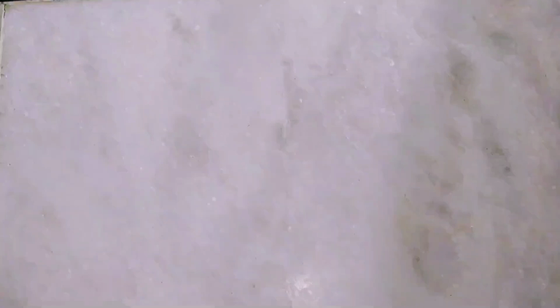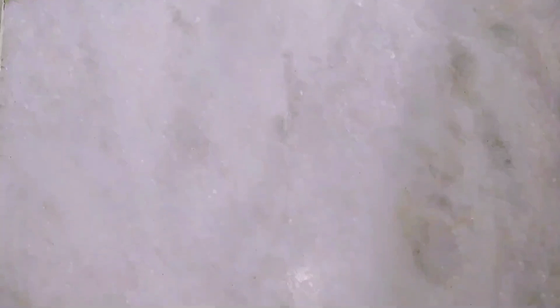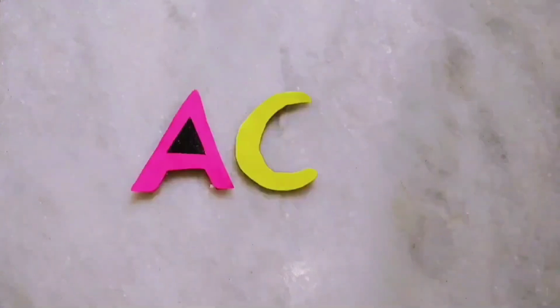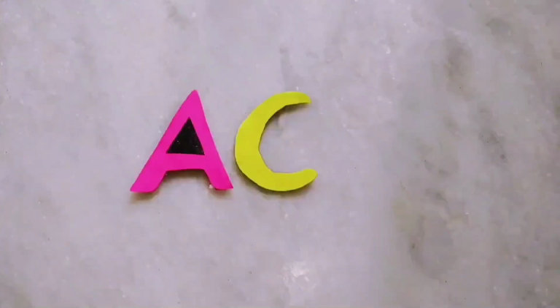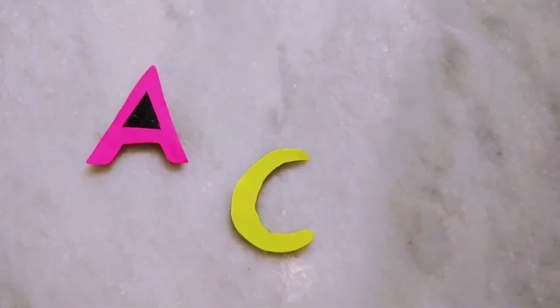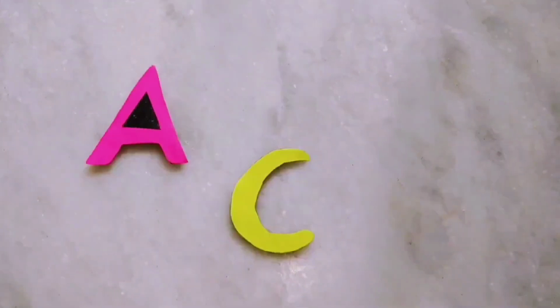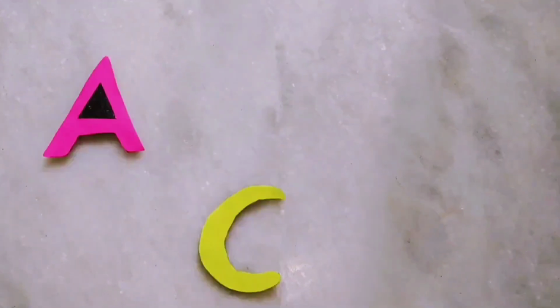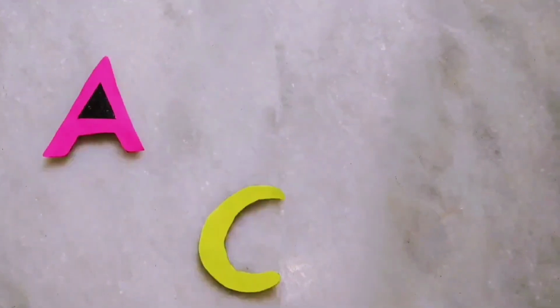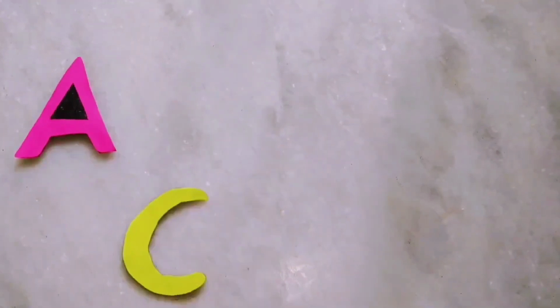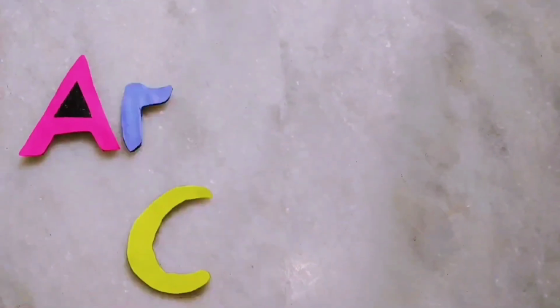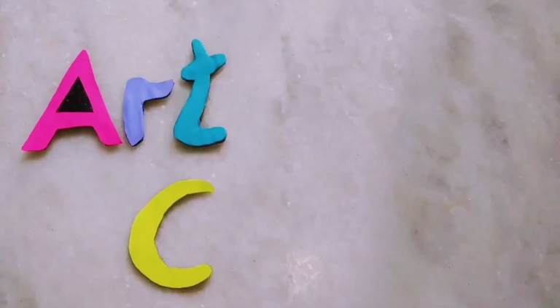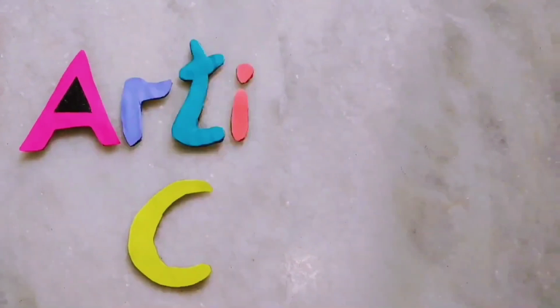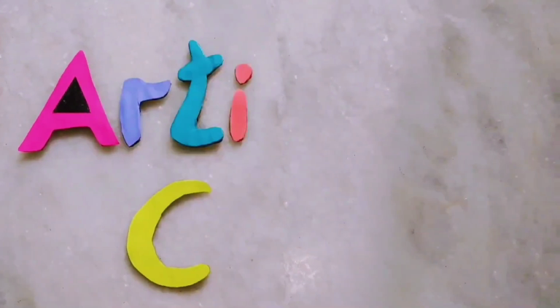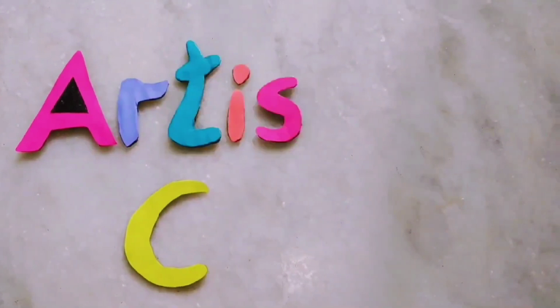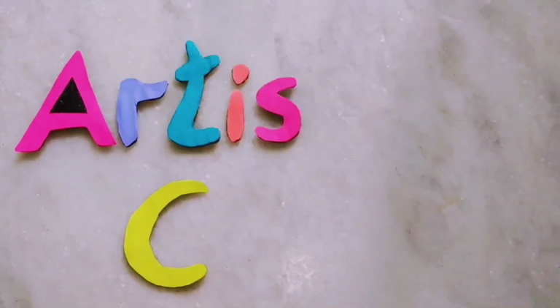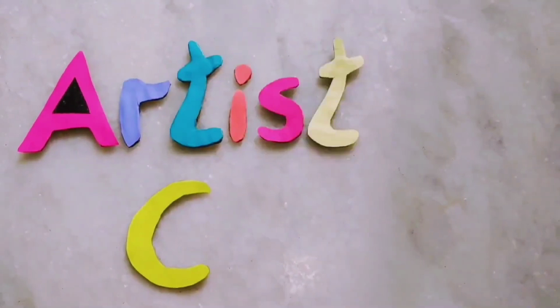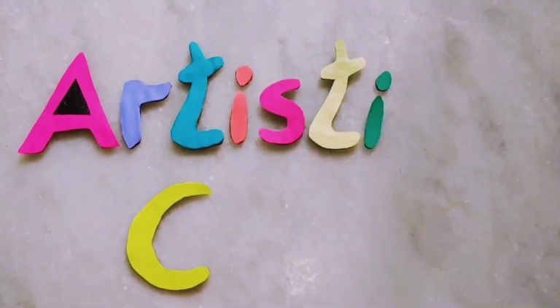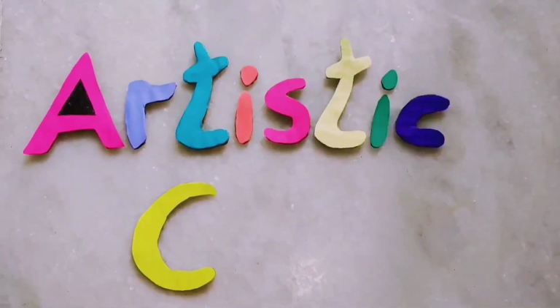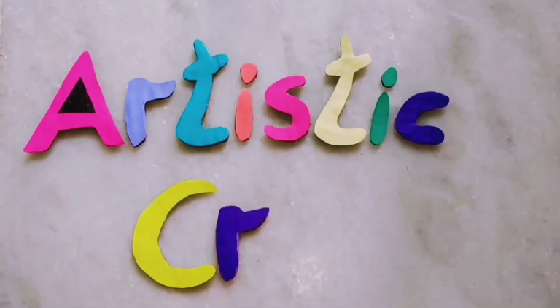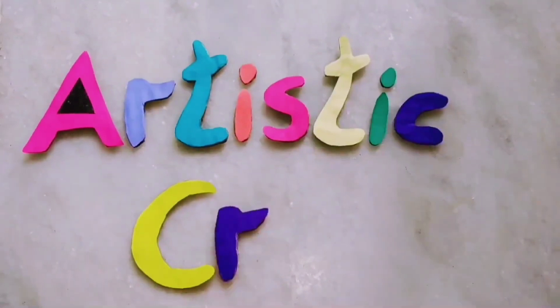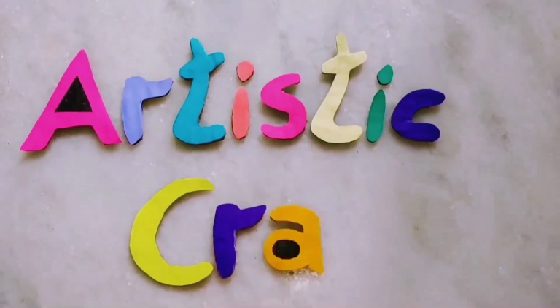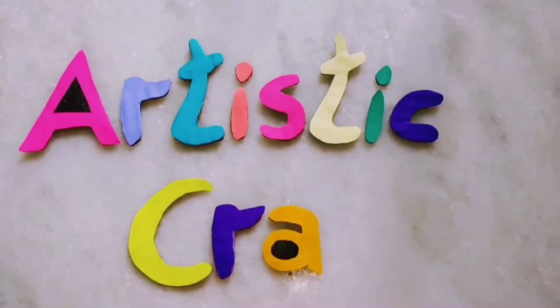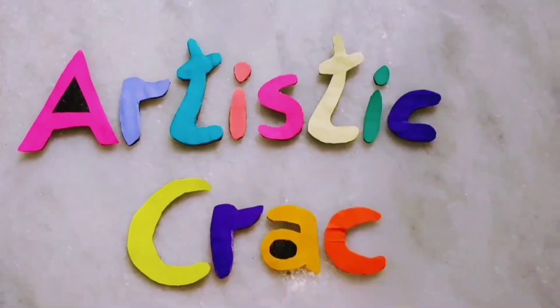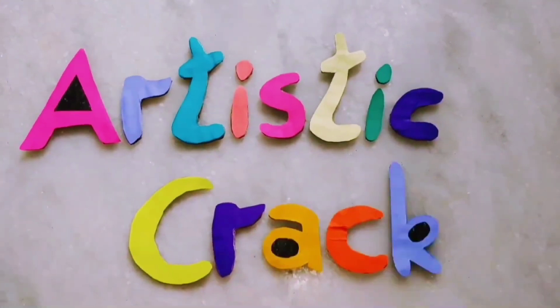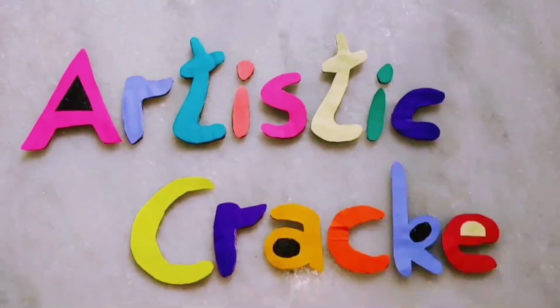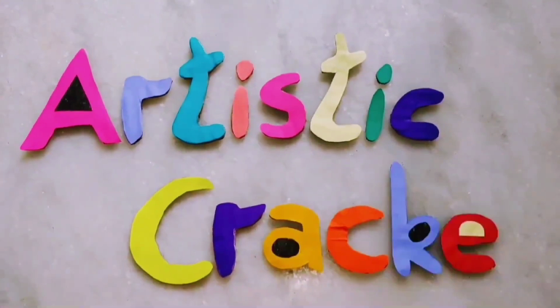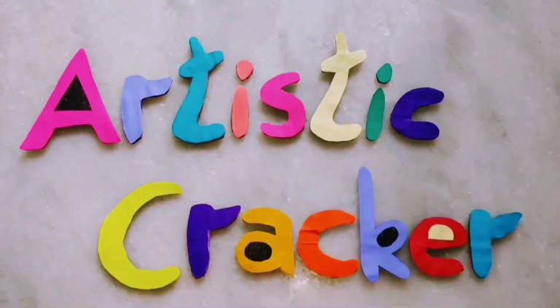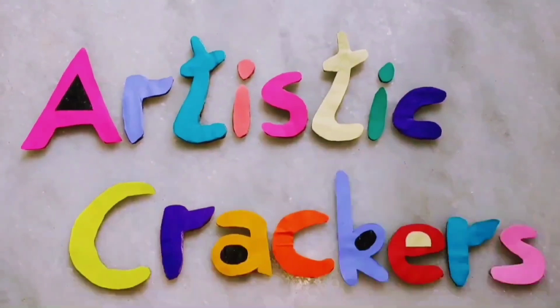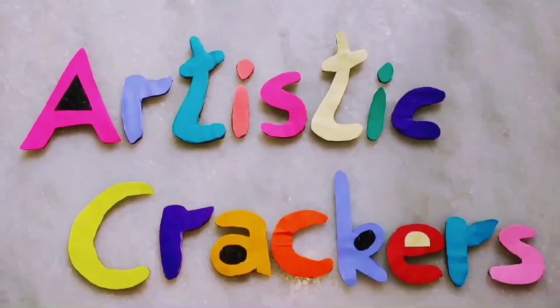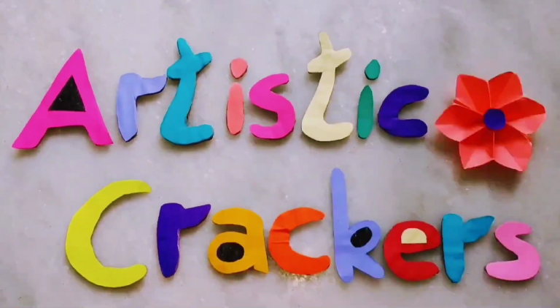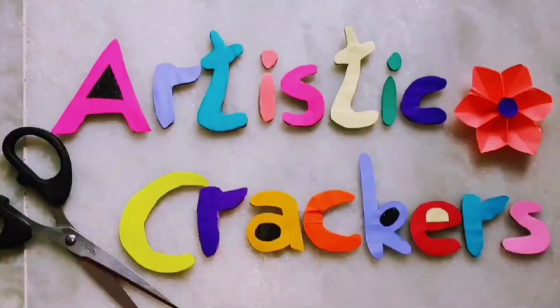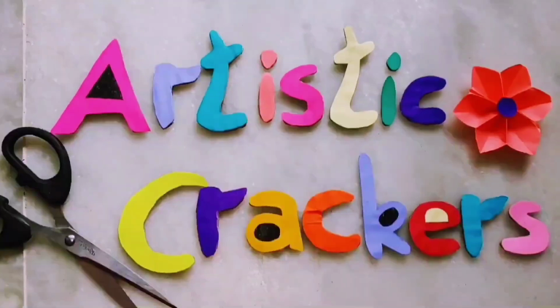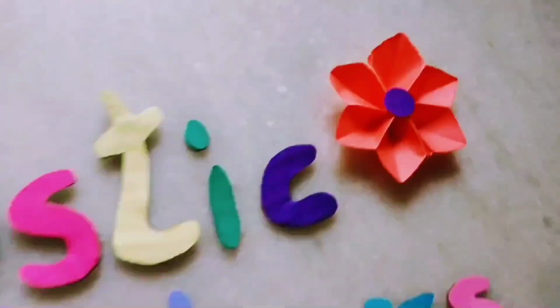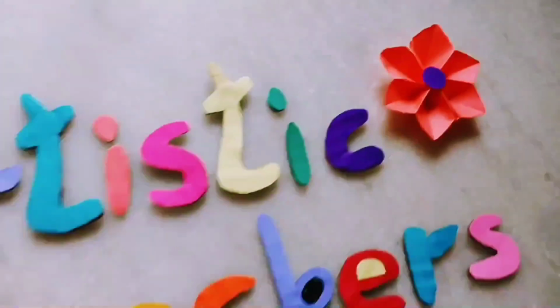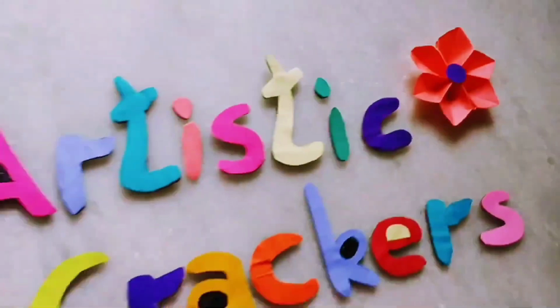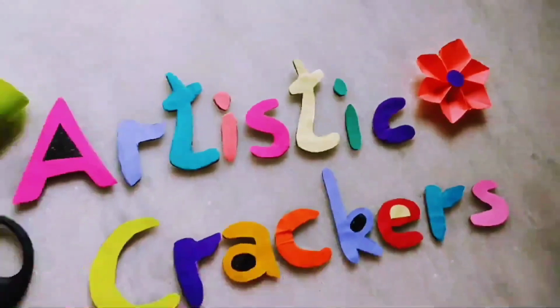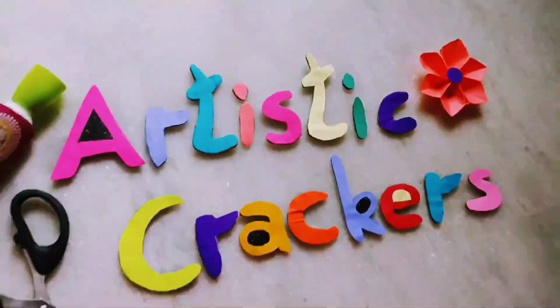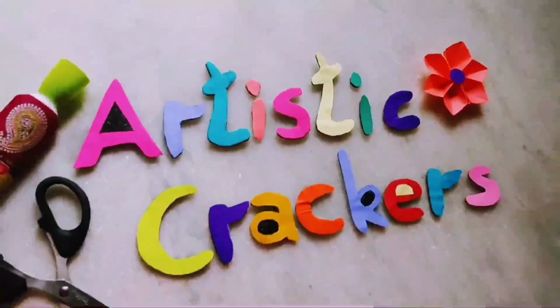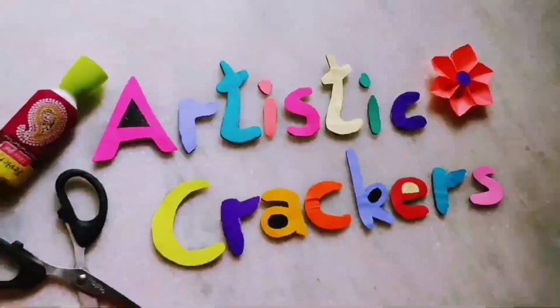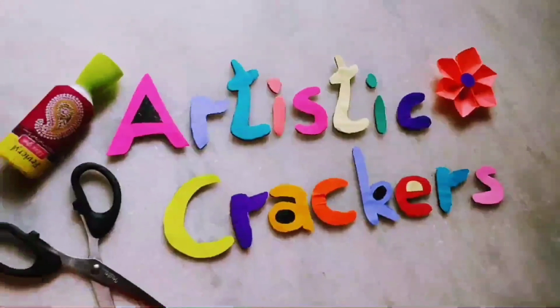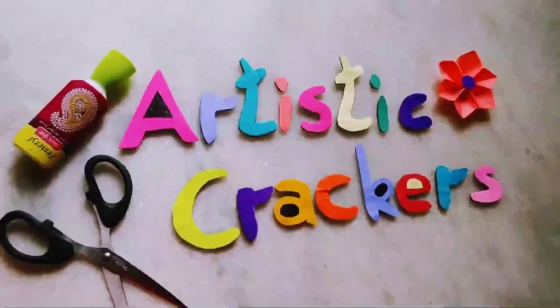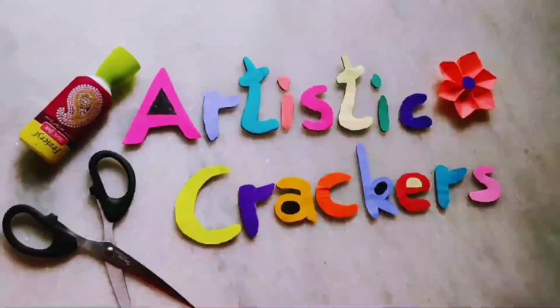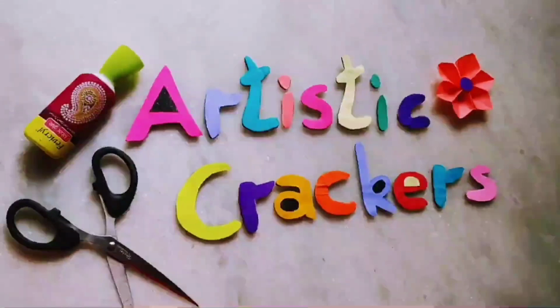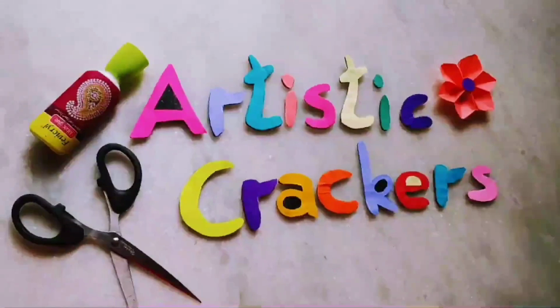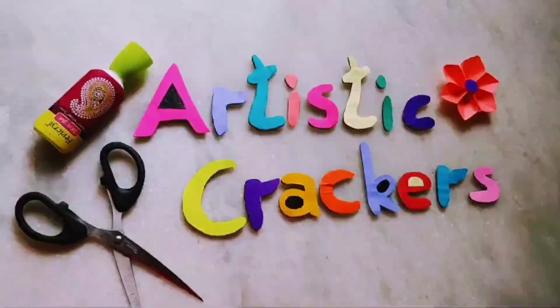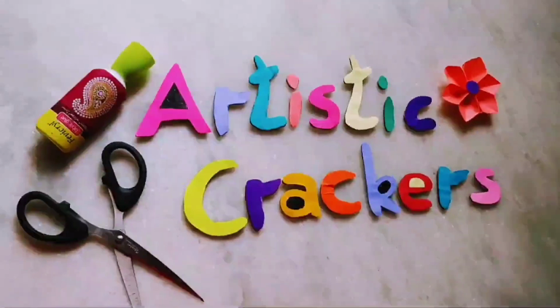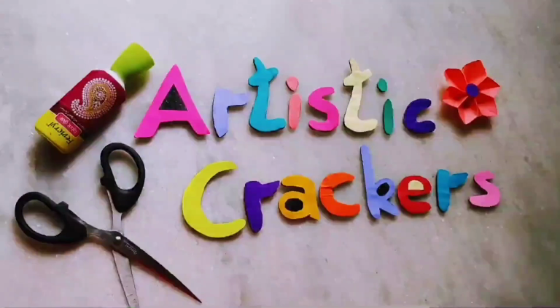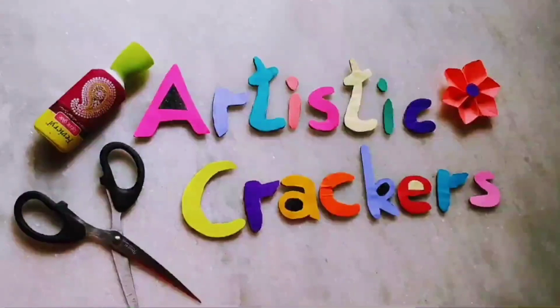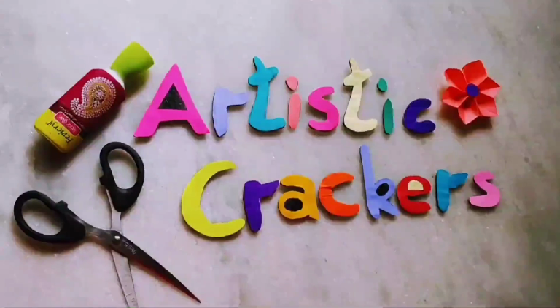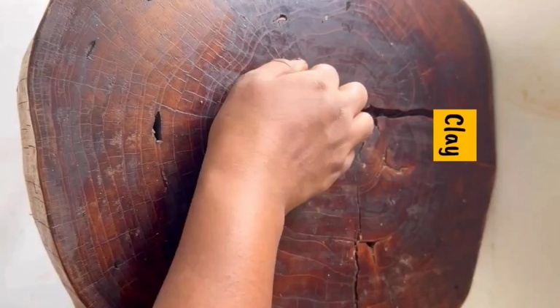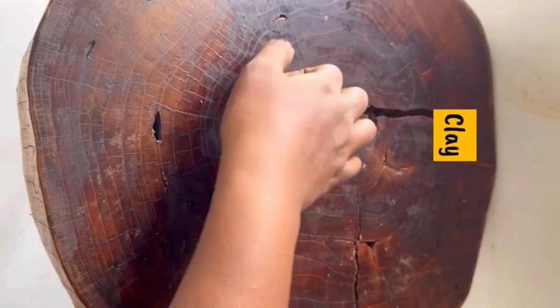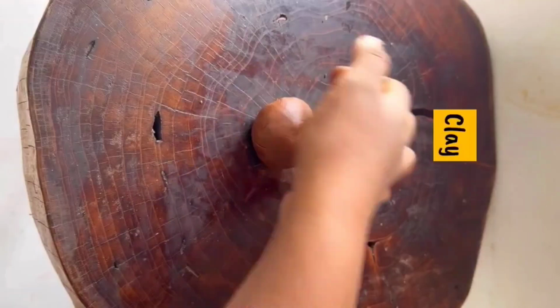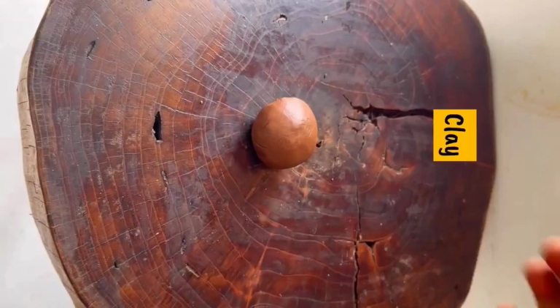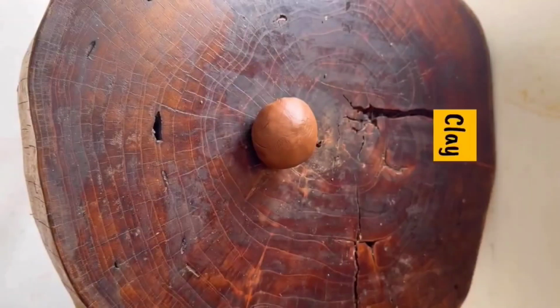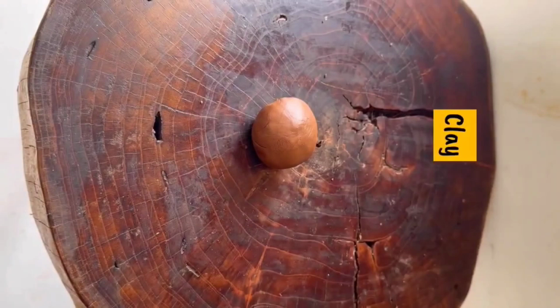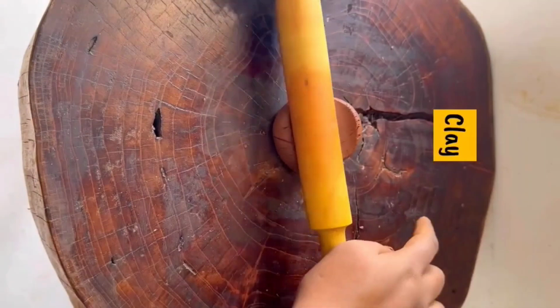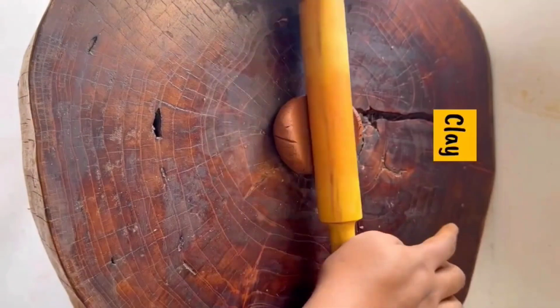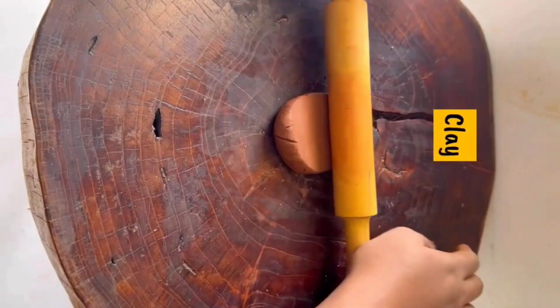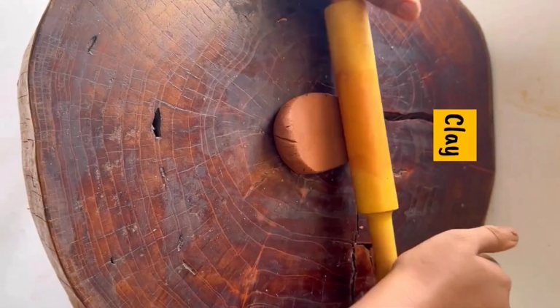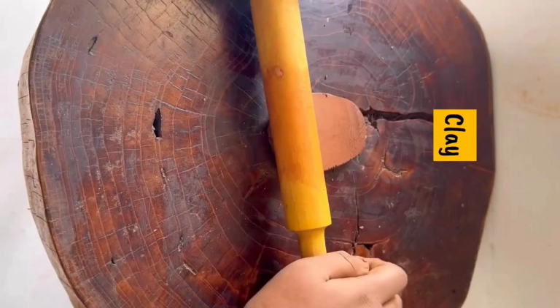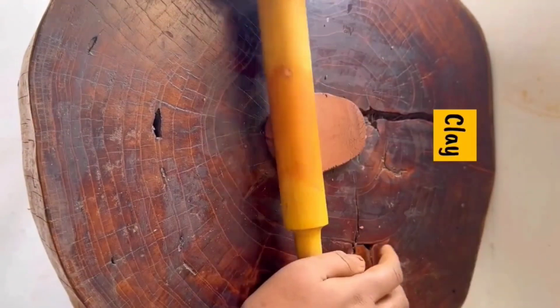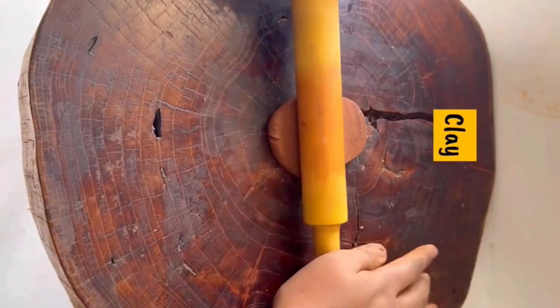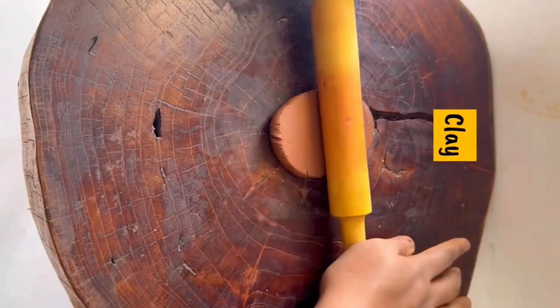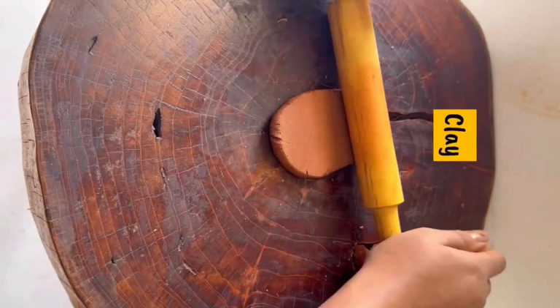Hi, hello friends, welcome back to our channel Artistic Crackers. Today we are making natural clay into different types of diya holders and doop stick holders.